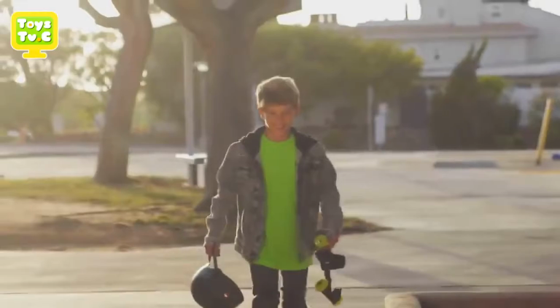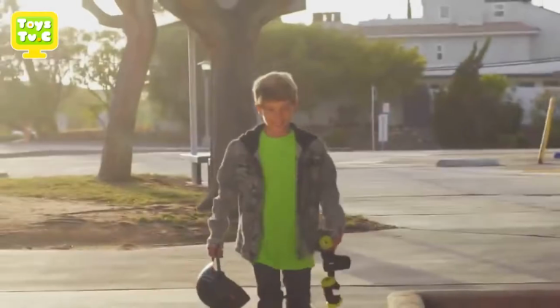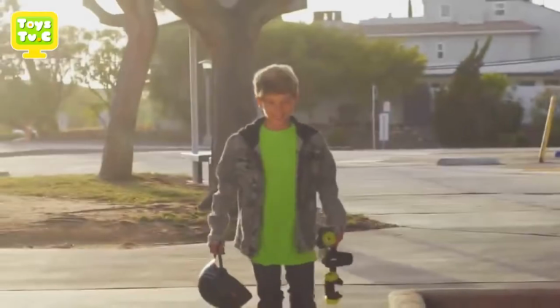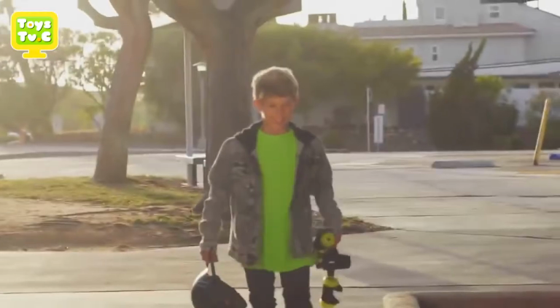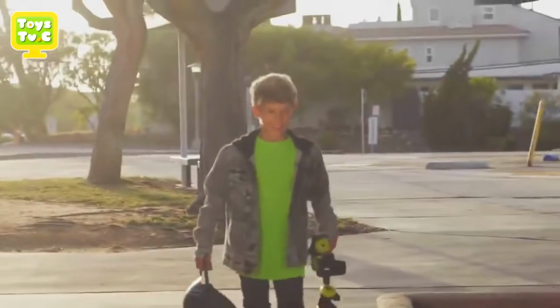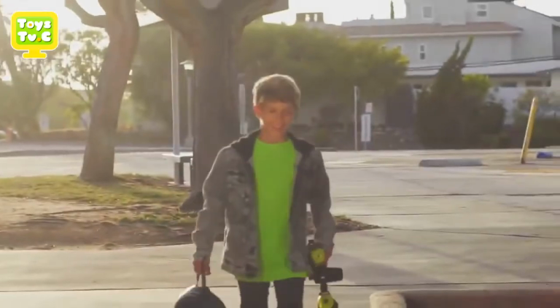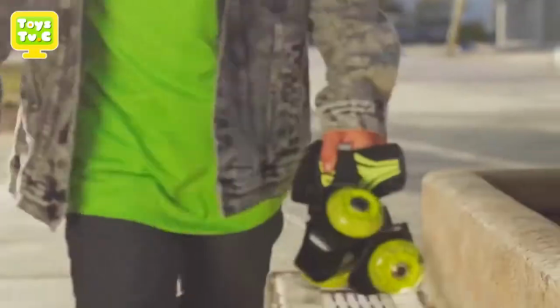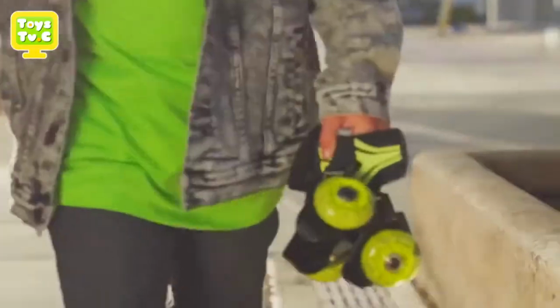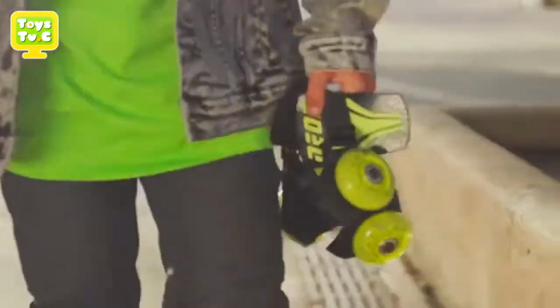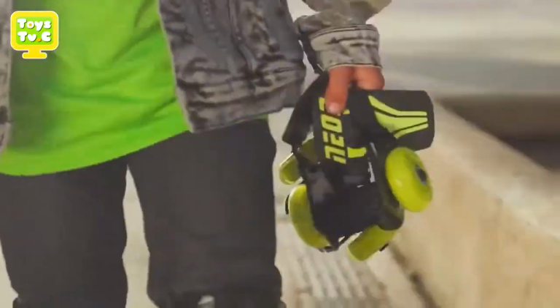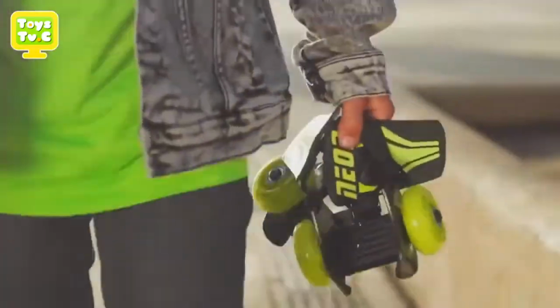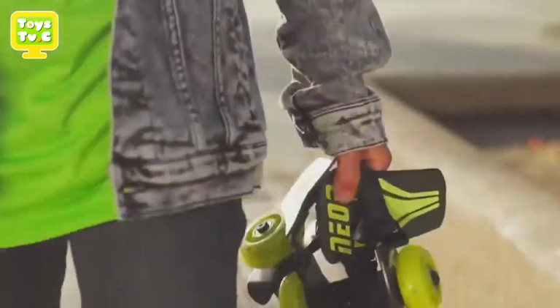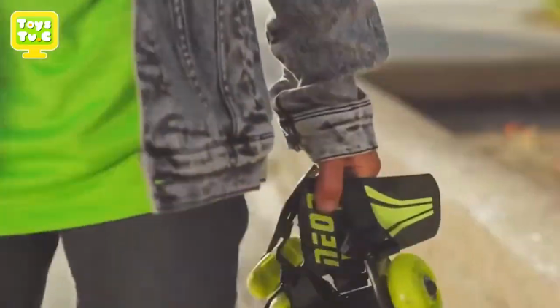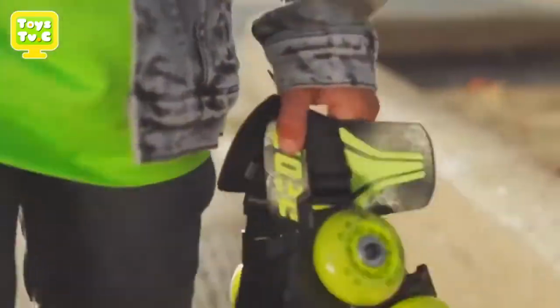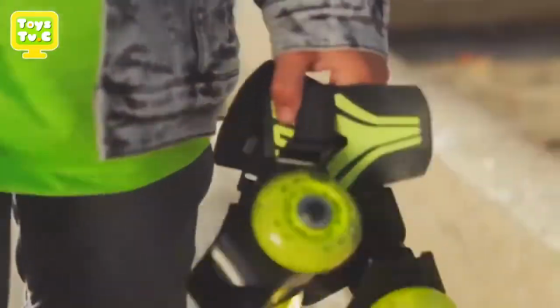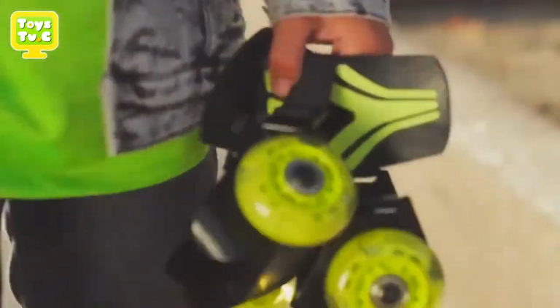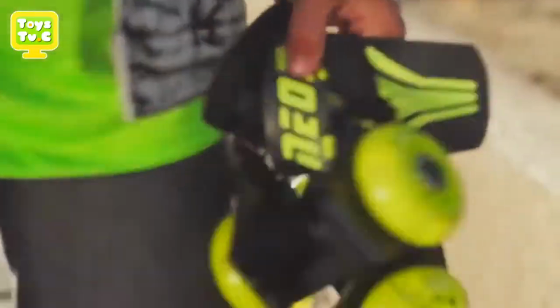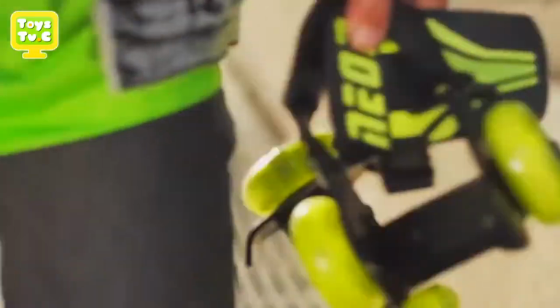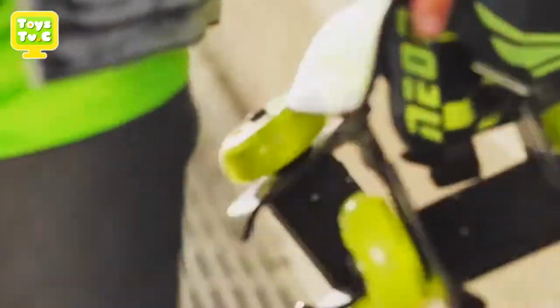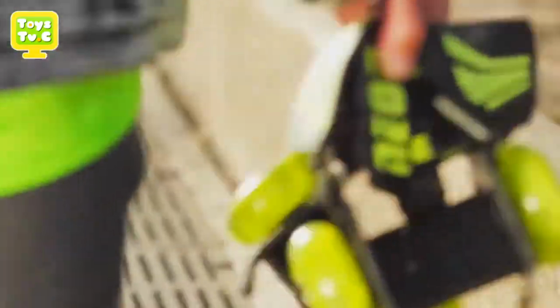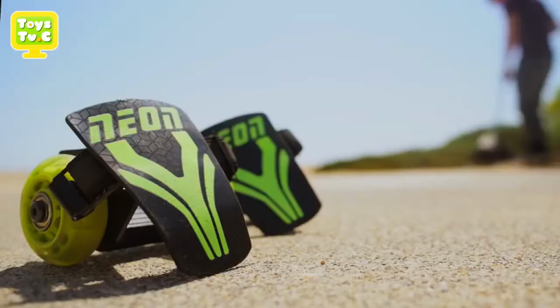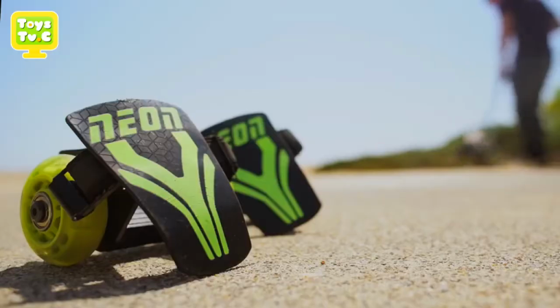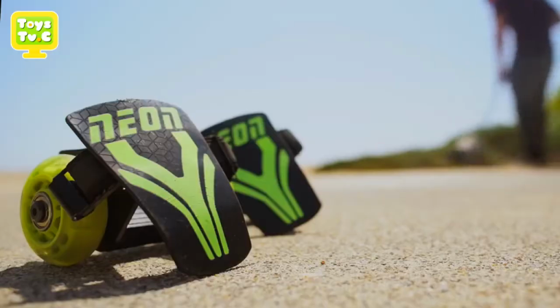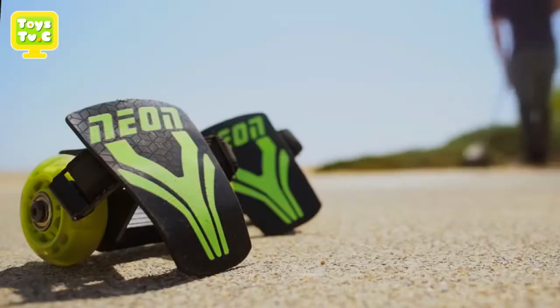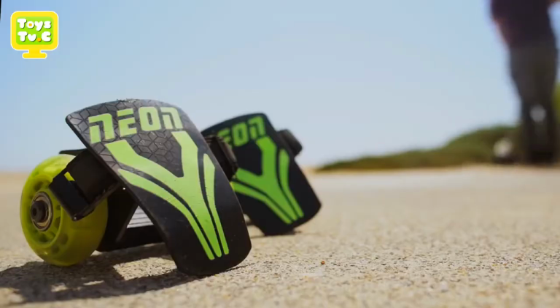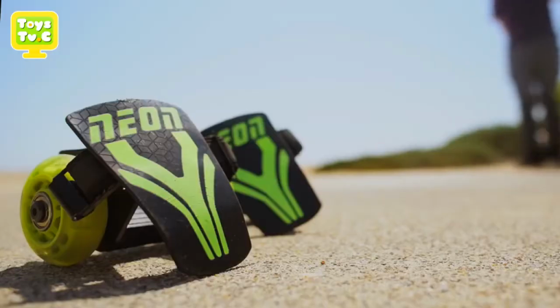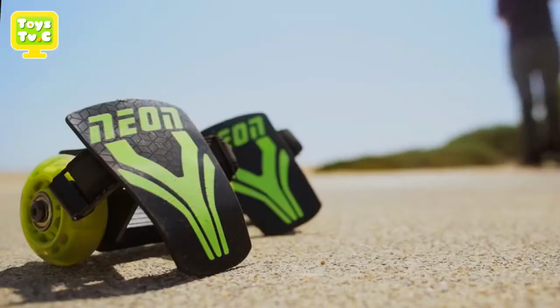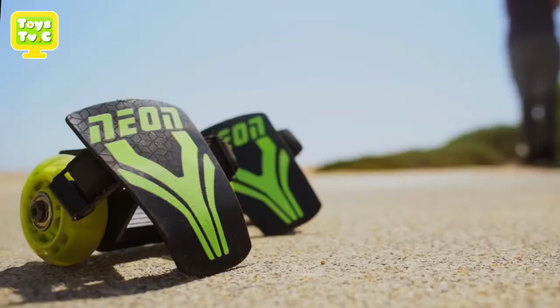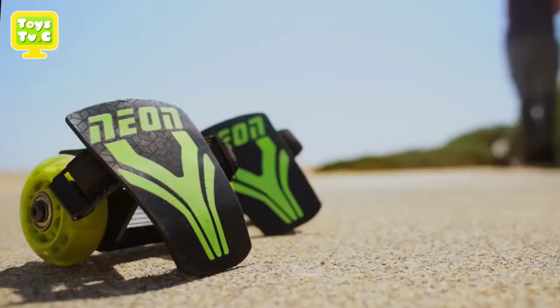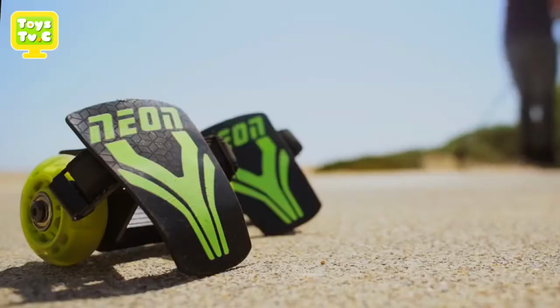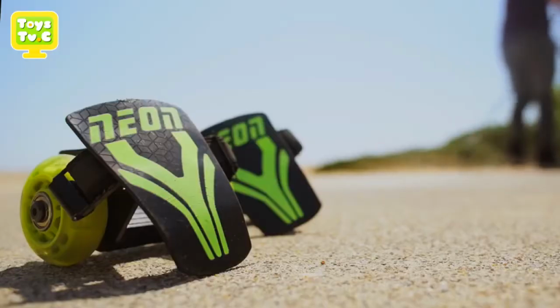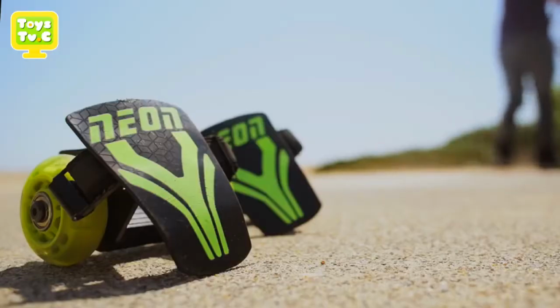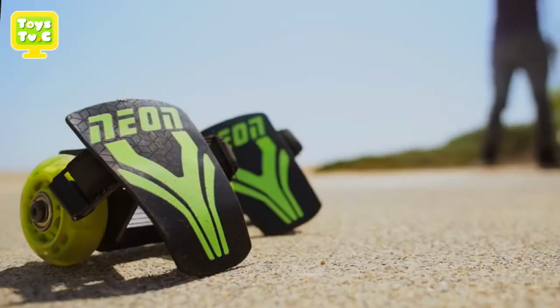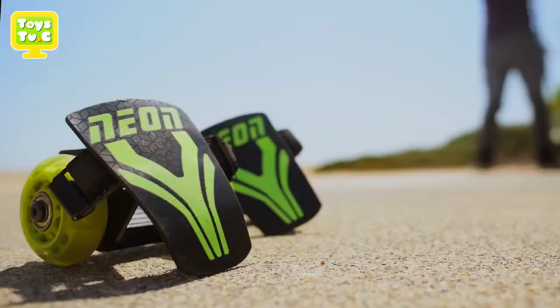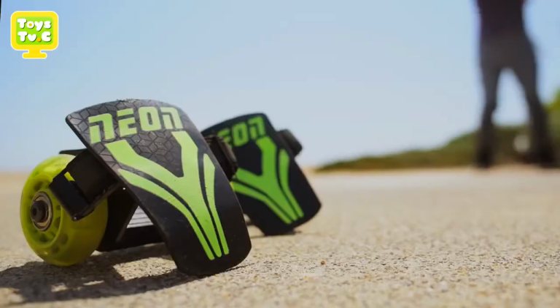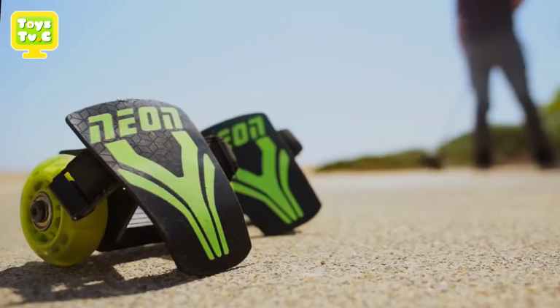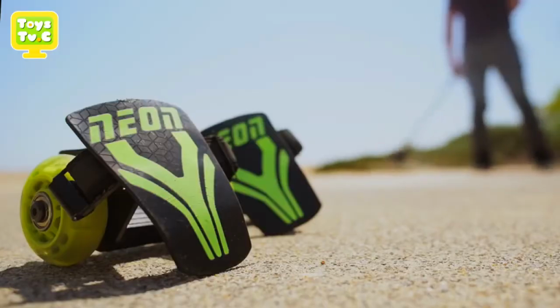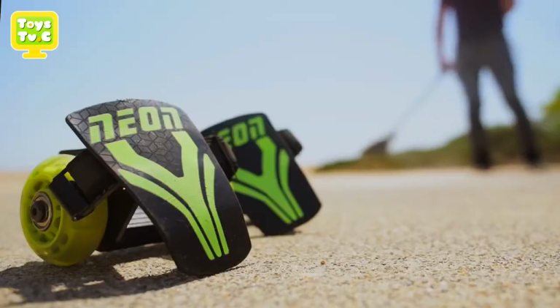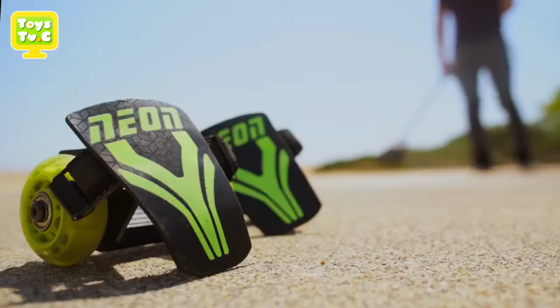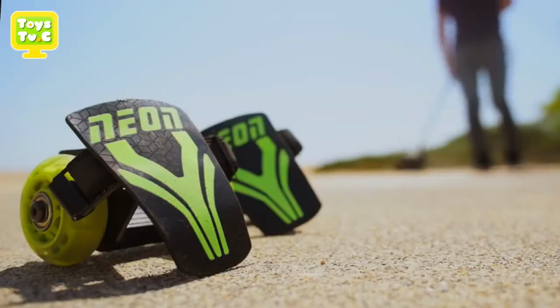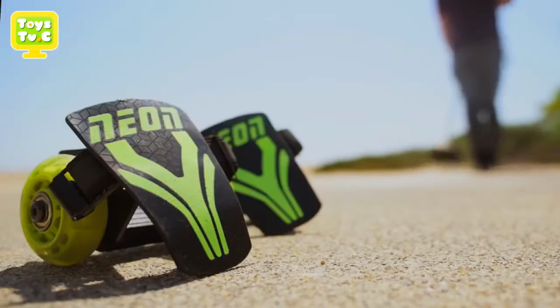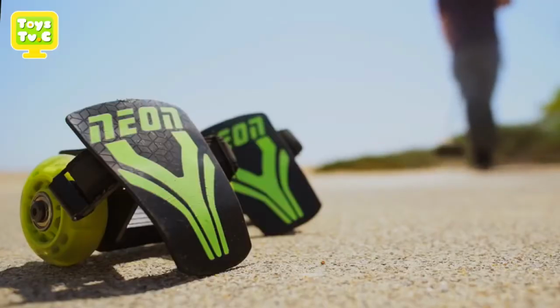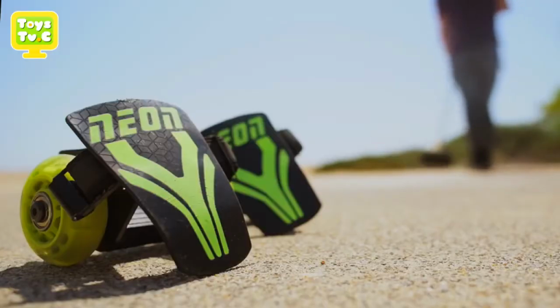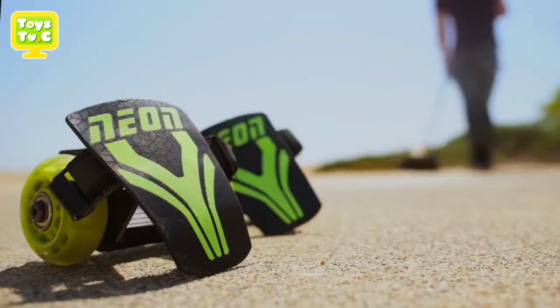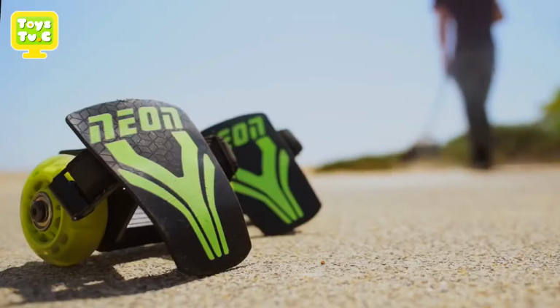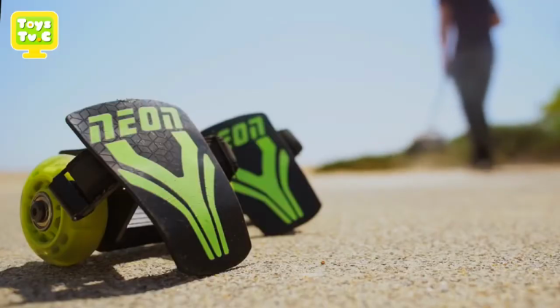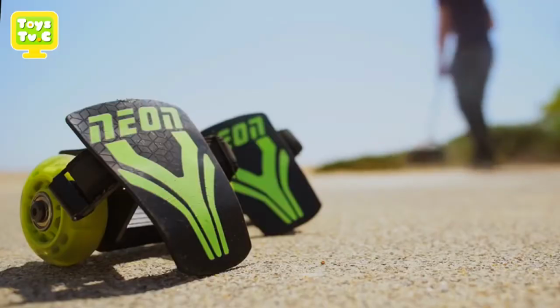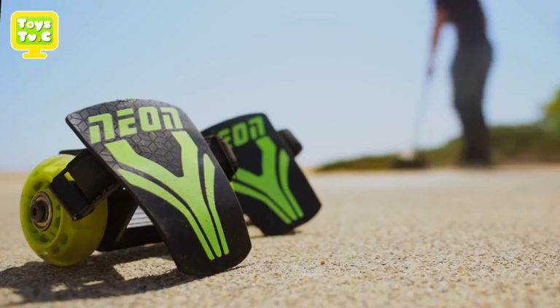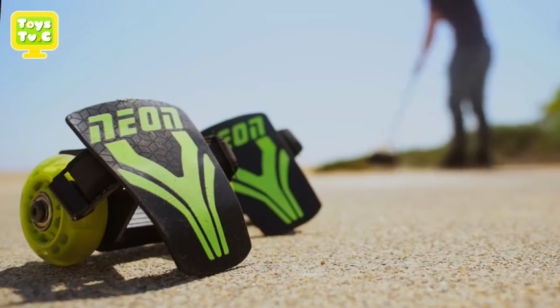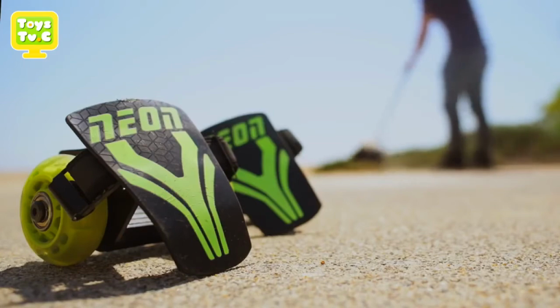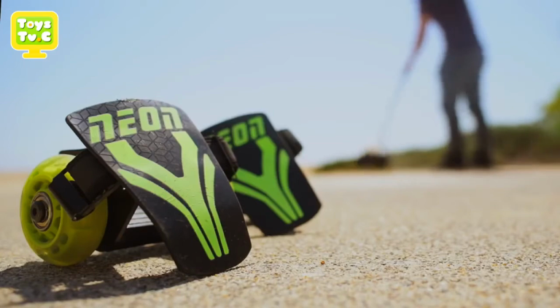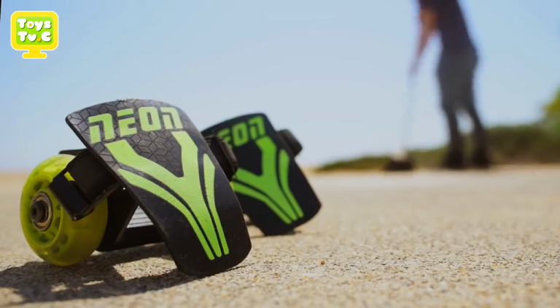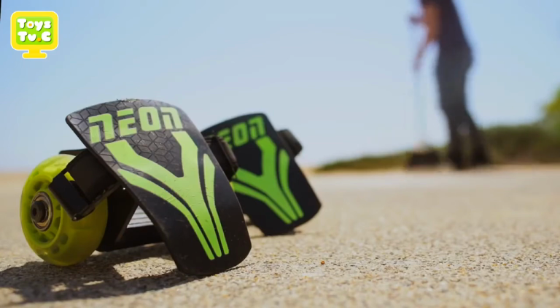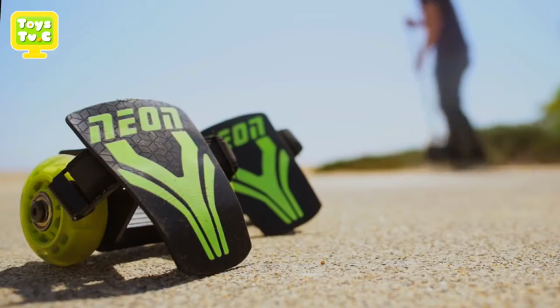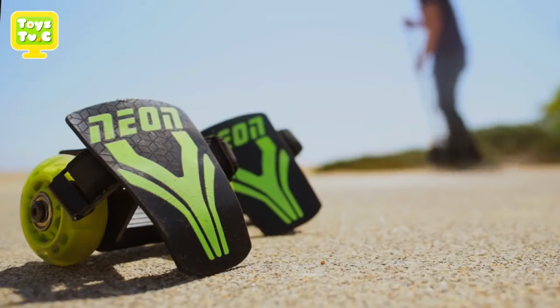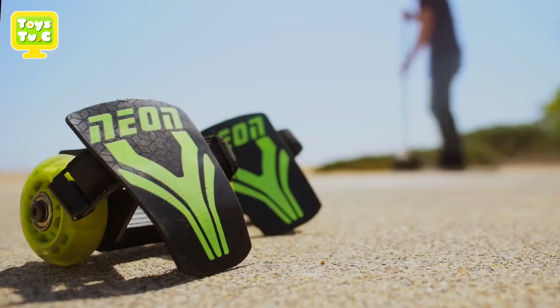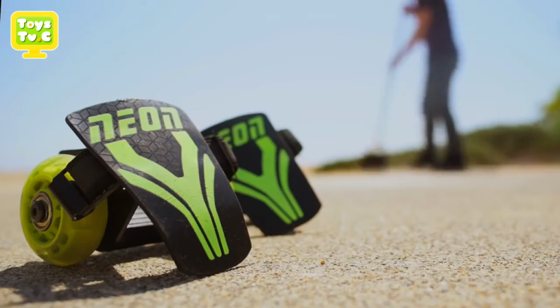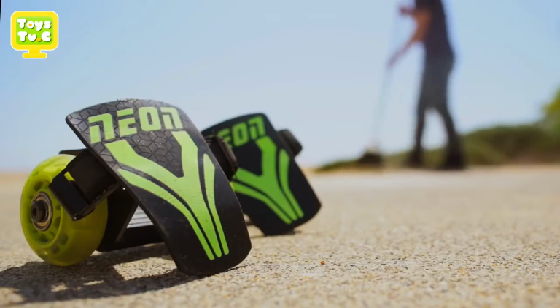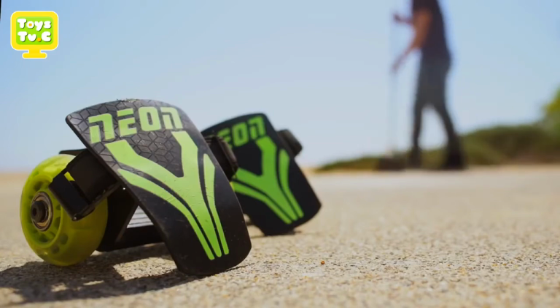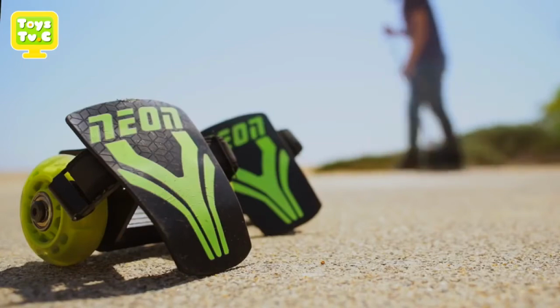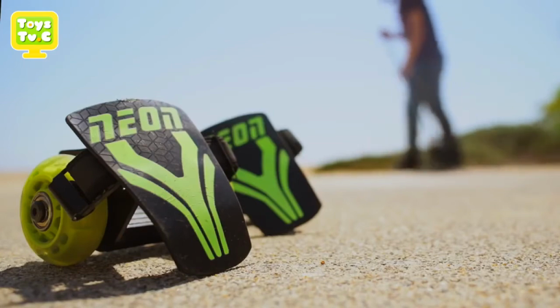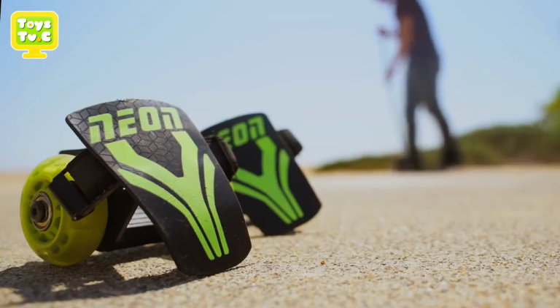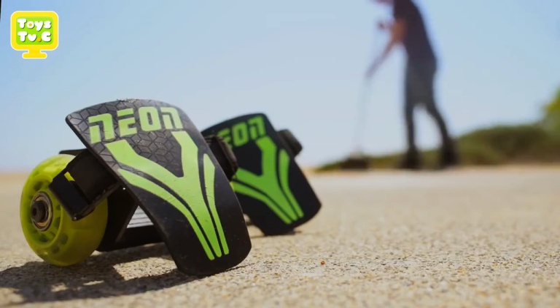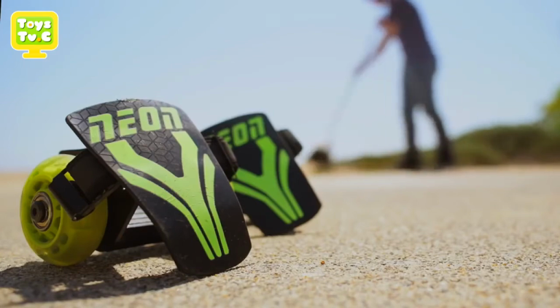Let's learn how to ride. Check out the area you're going to ride in. Make sure it's clean and smooth. Never ride these in the street.